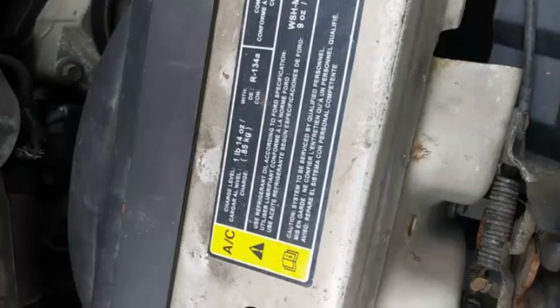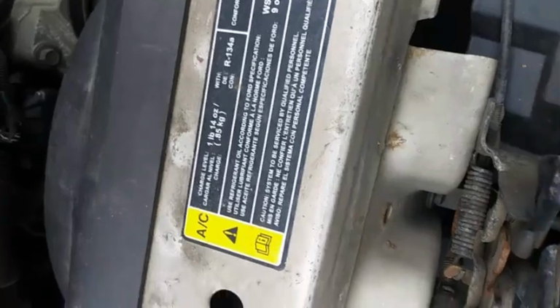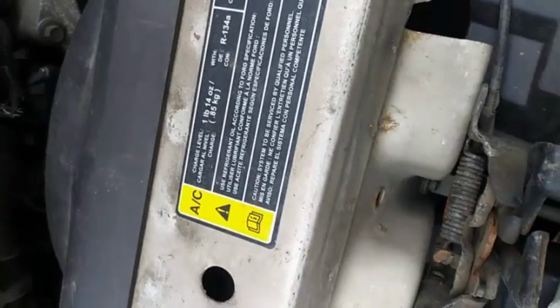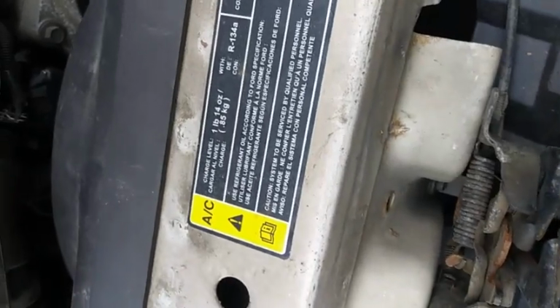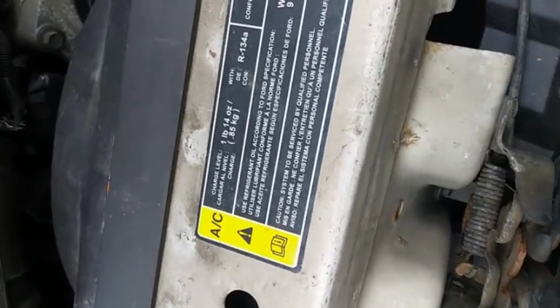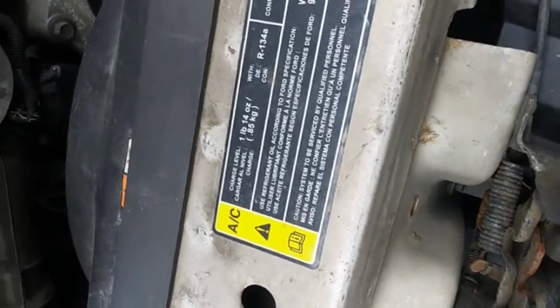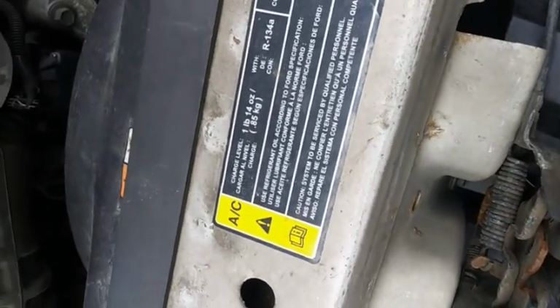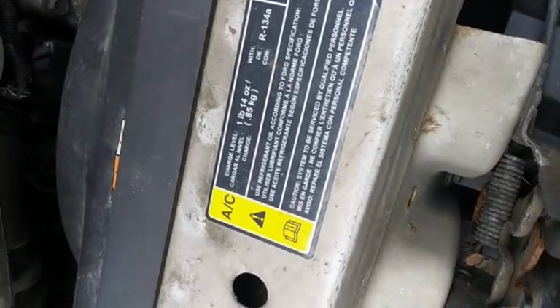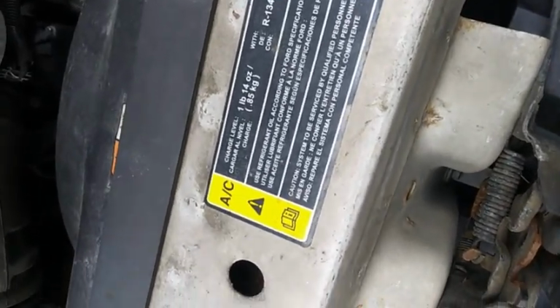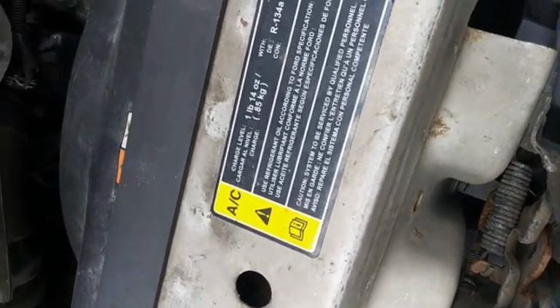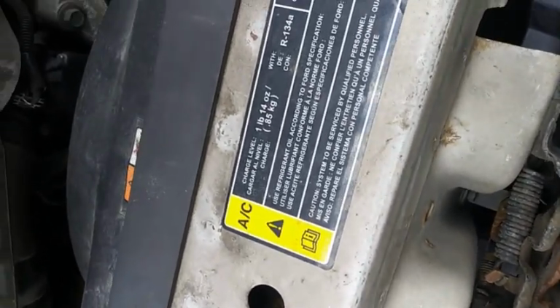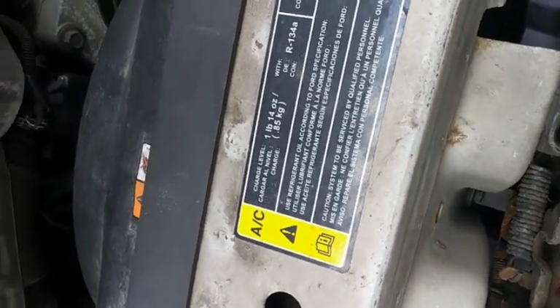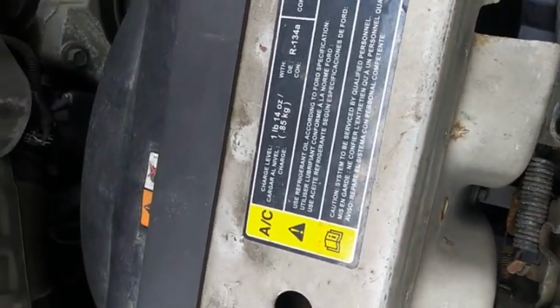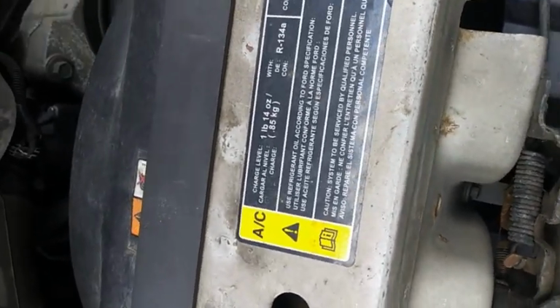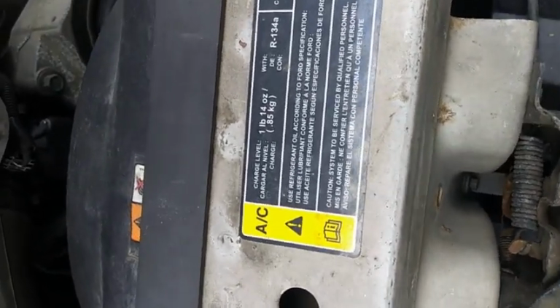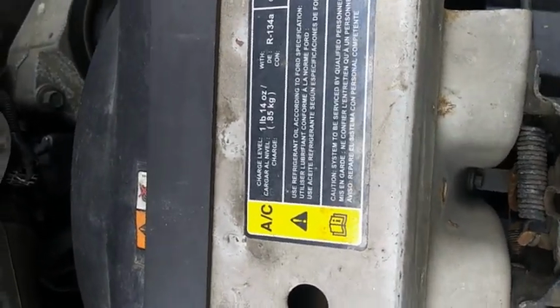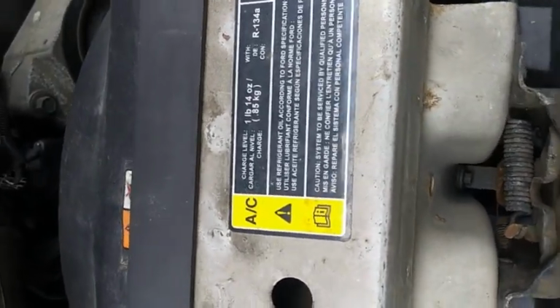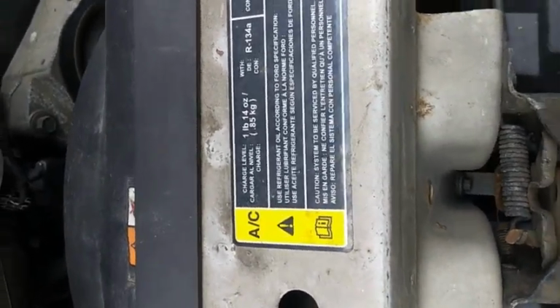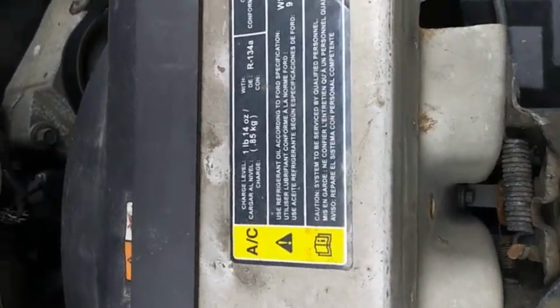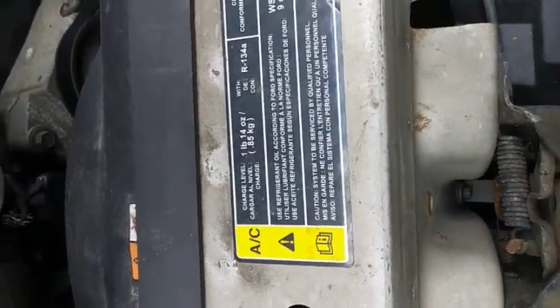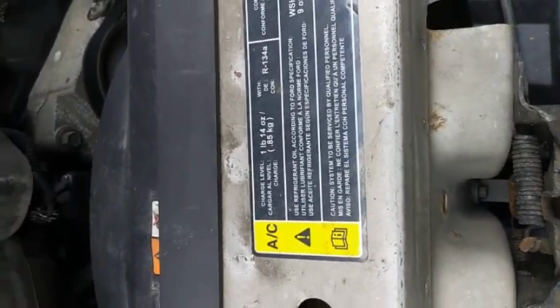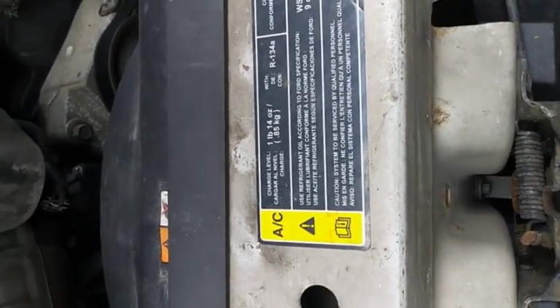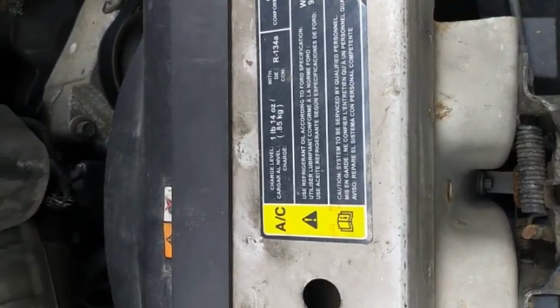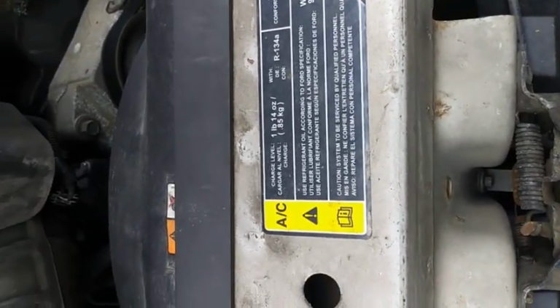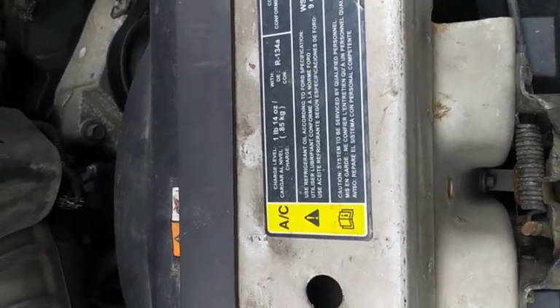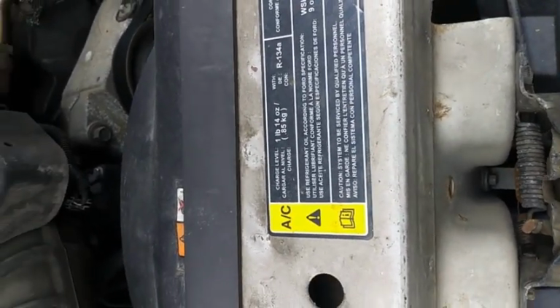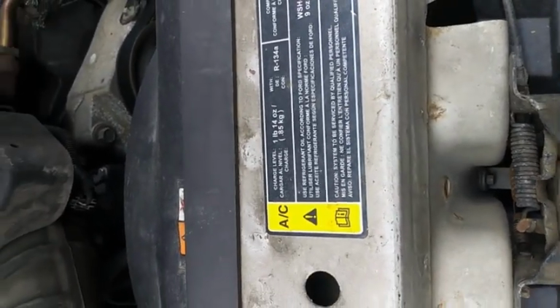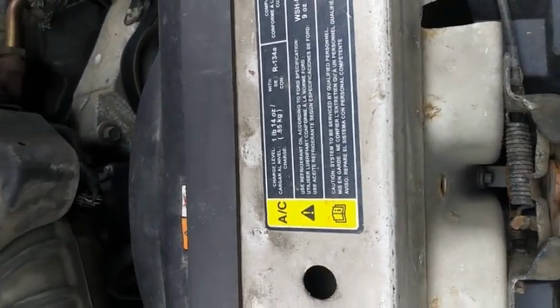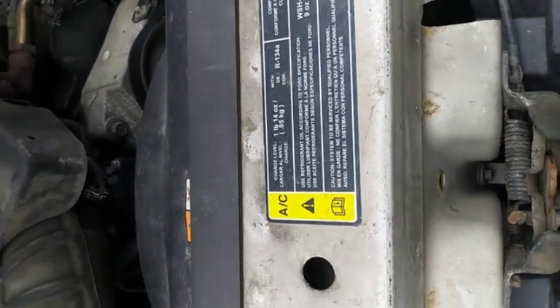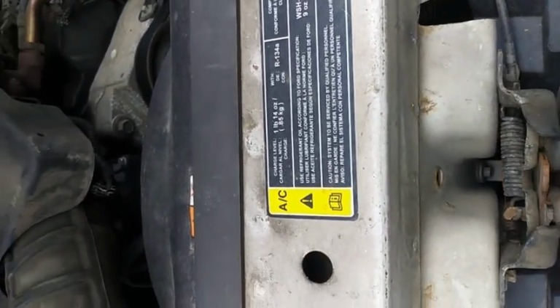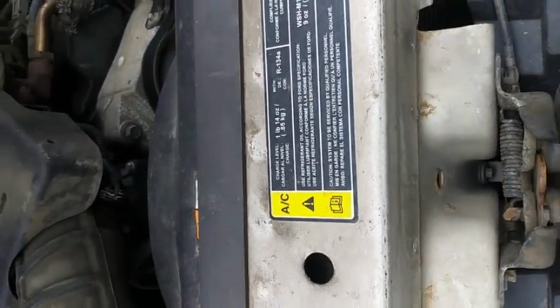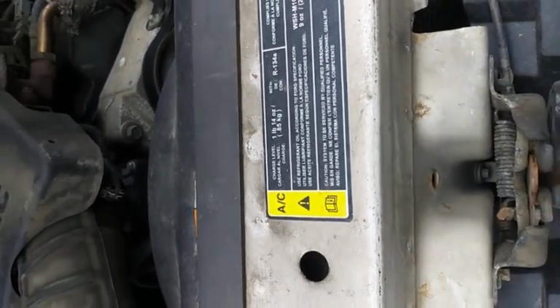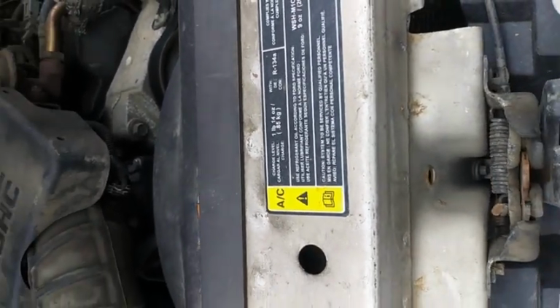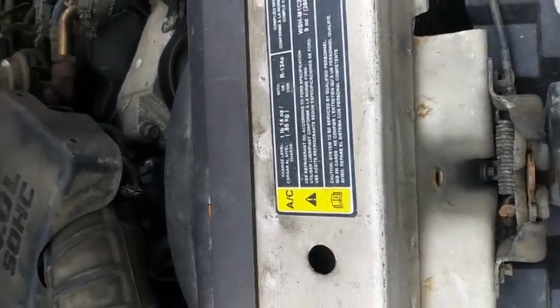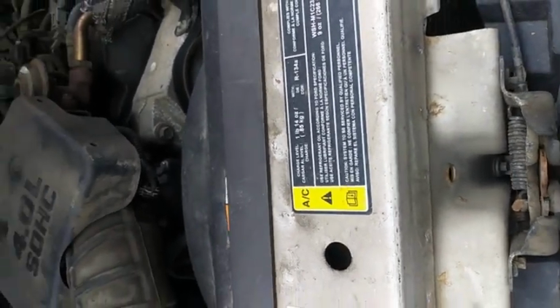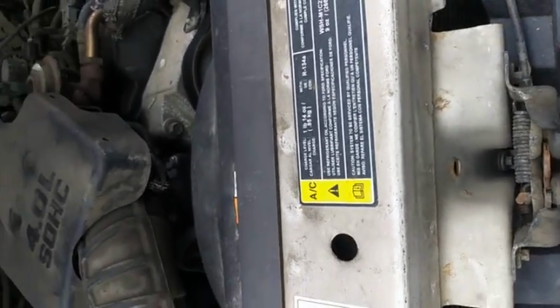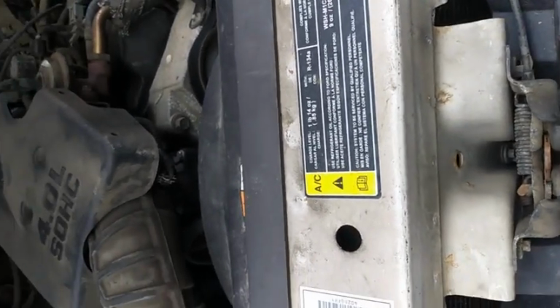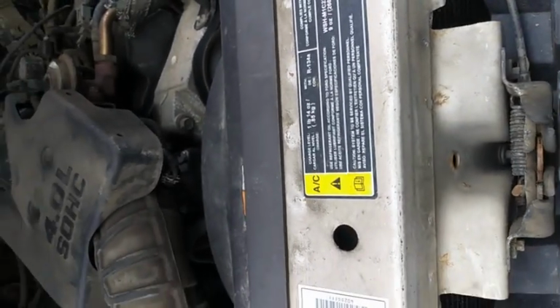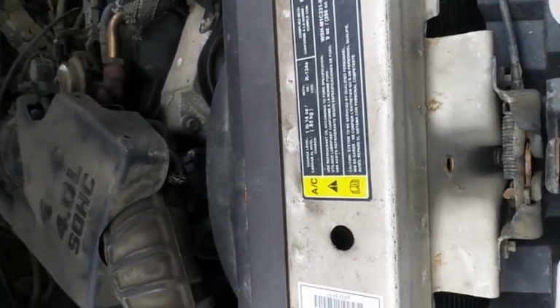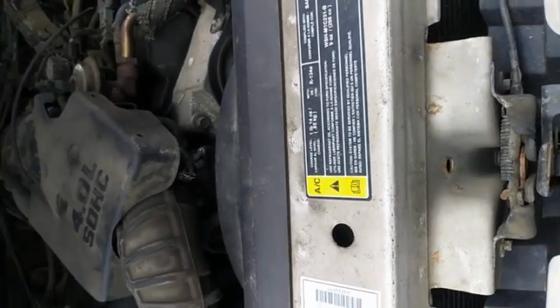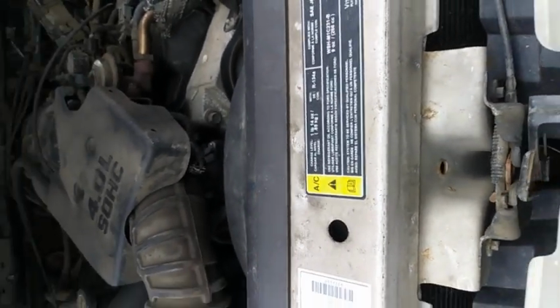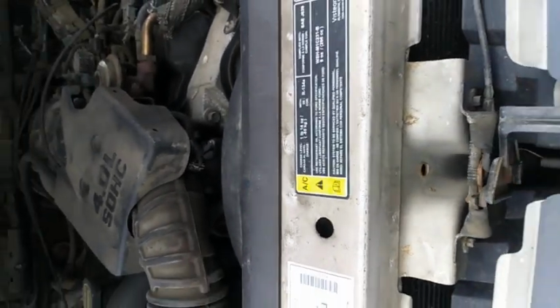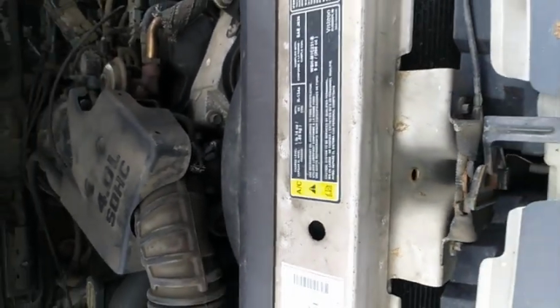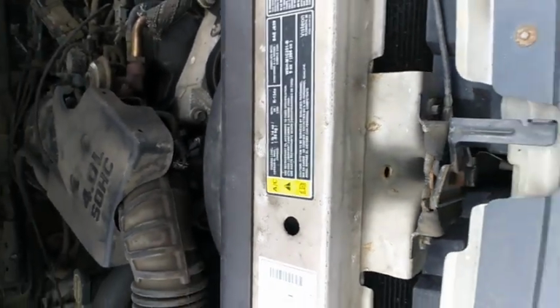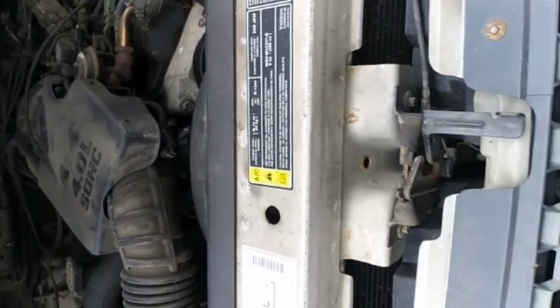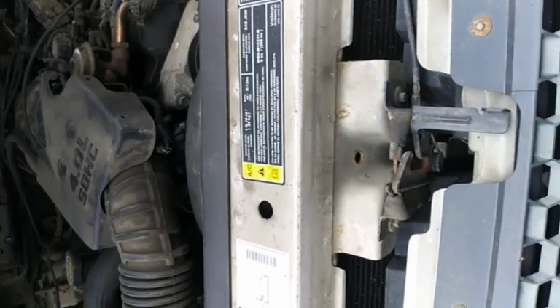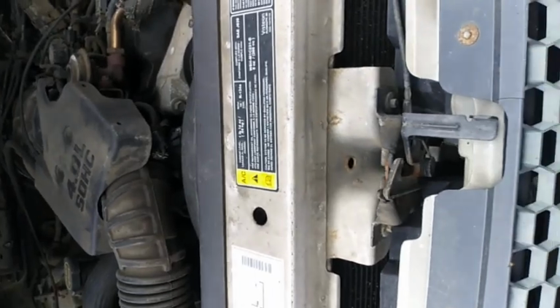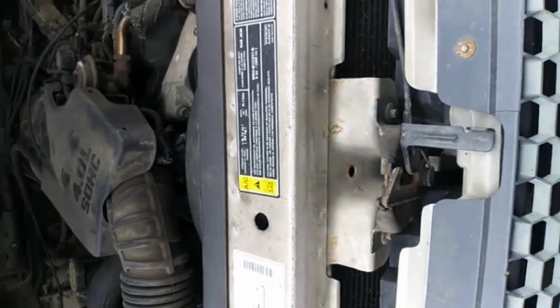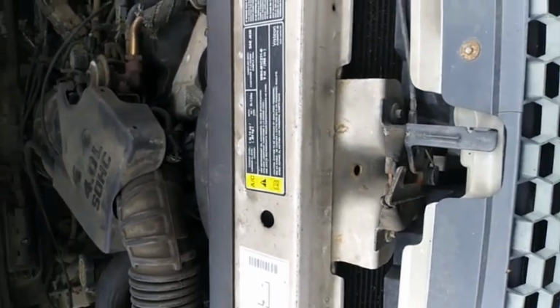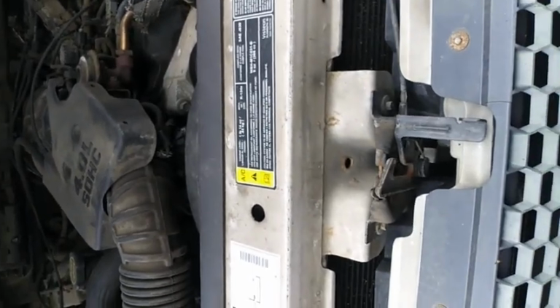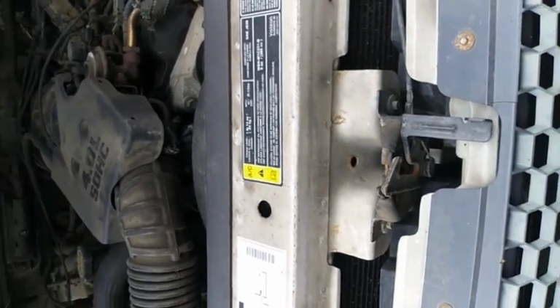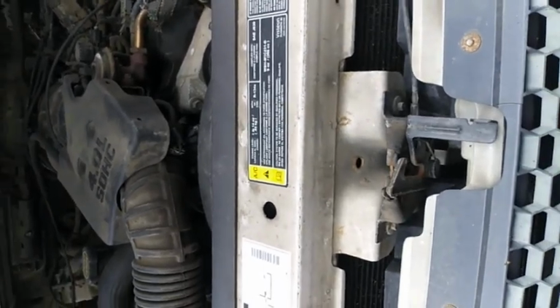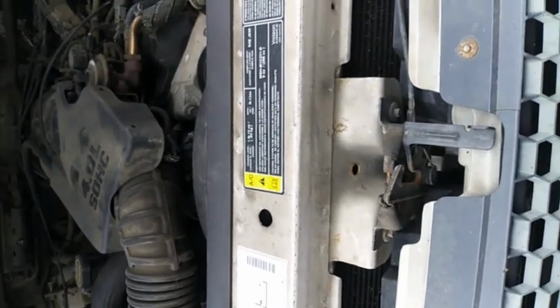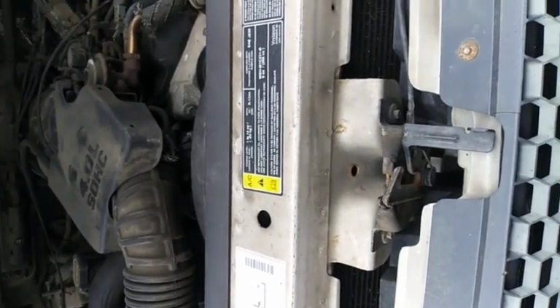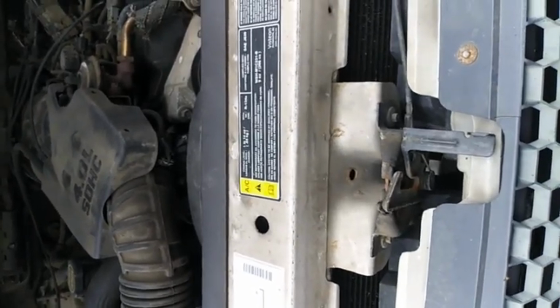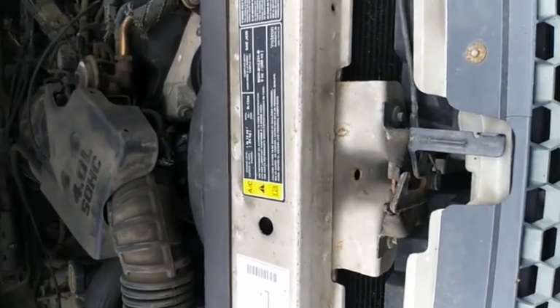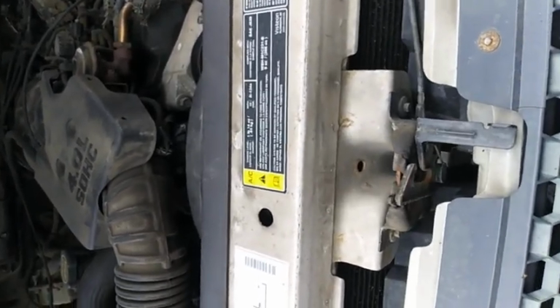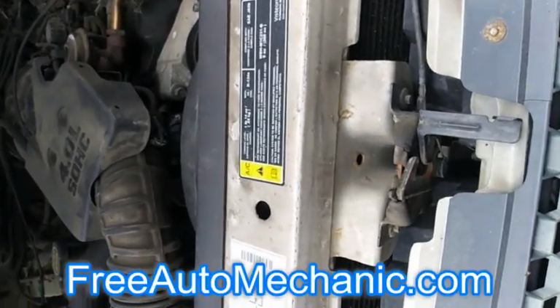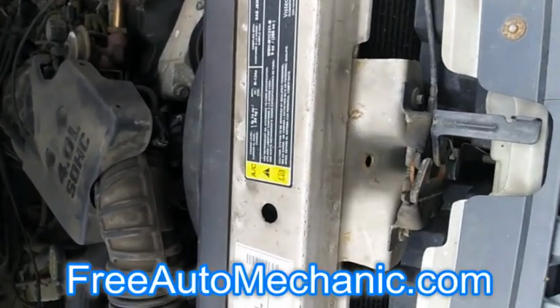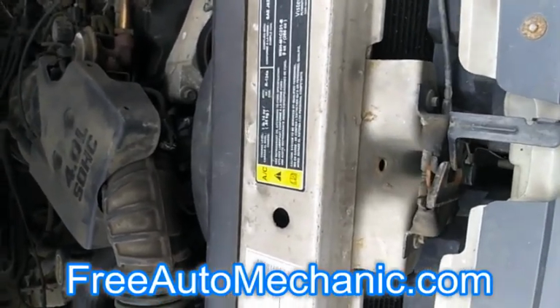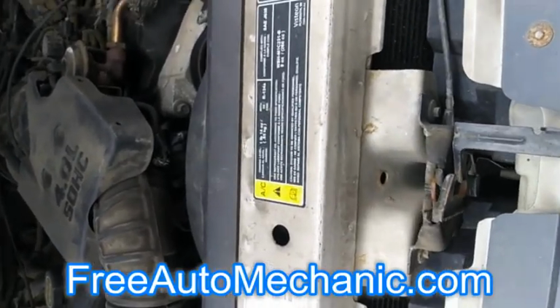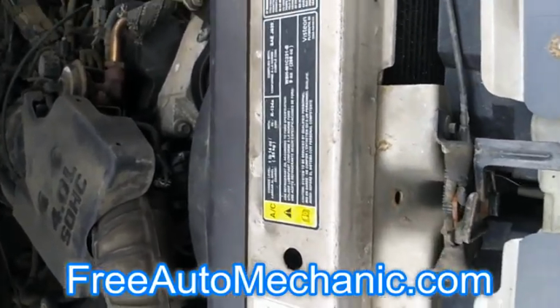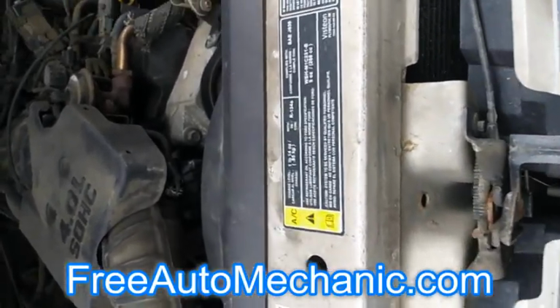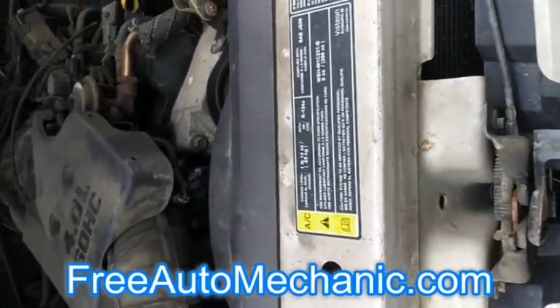Hey, this is Jax here at freeautomechanic.com. Today we're going to see about recharging the AC system.